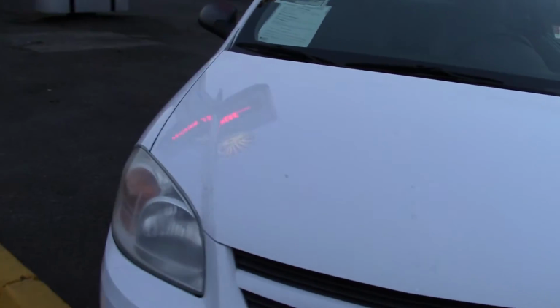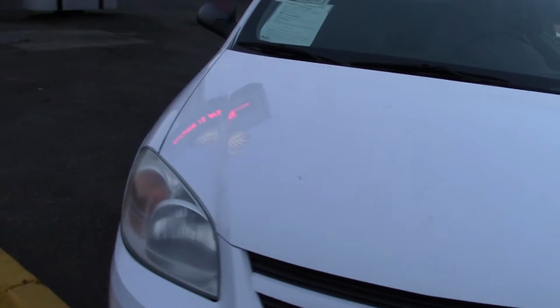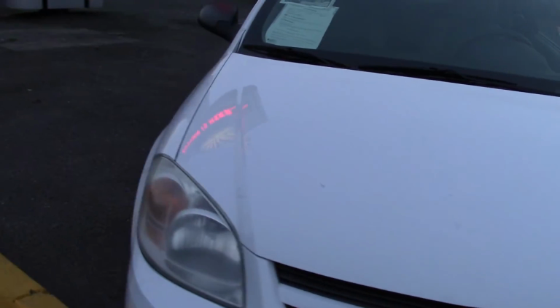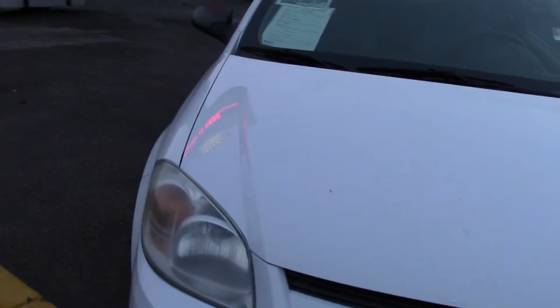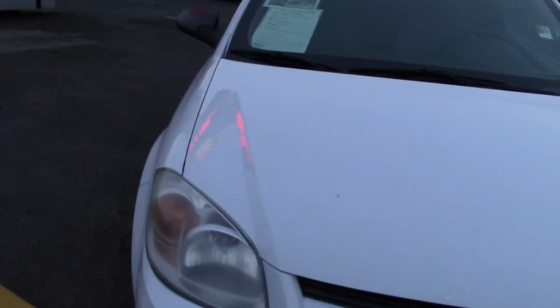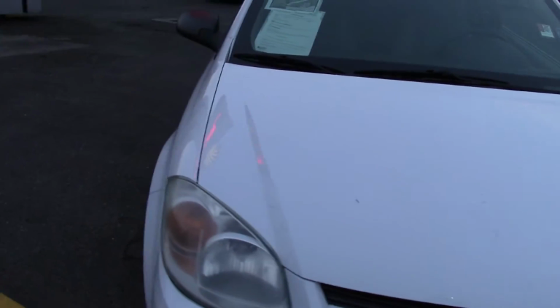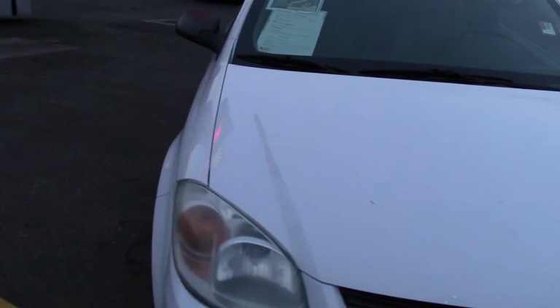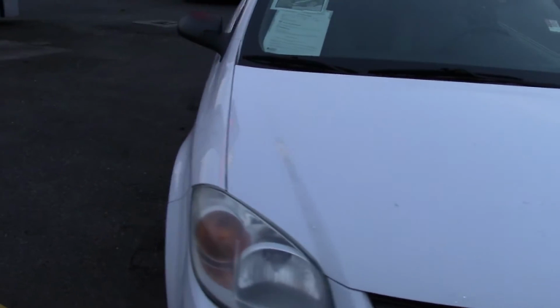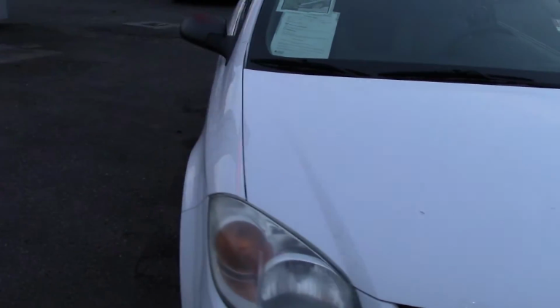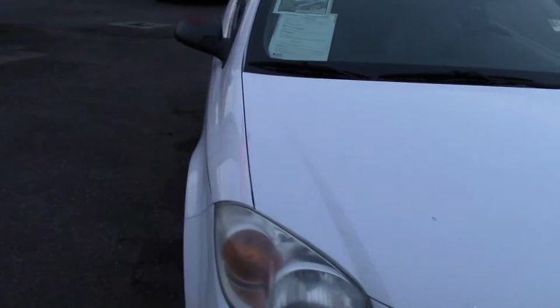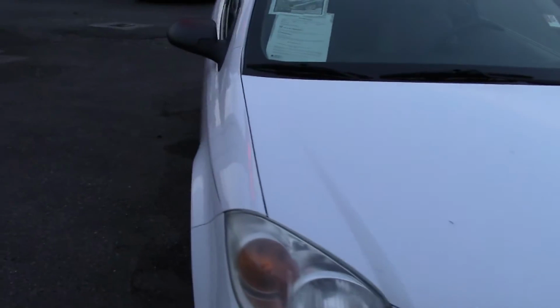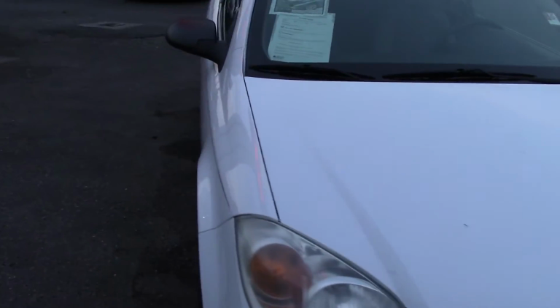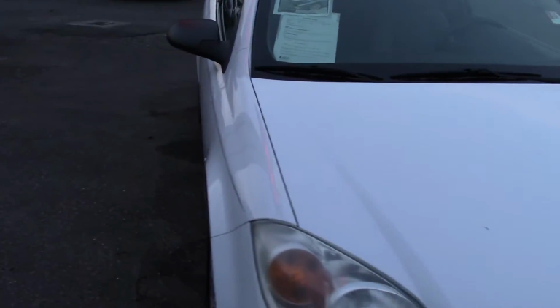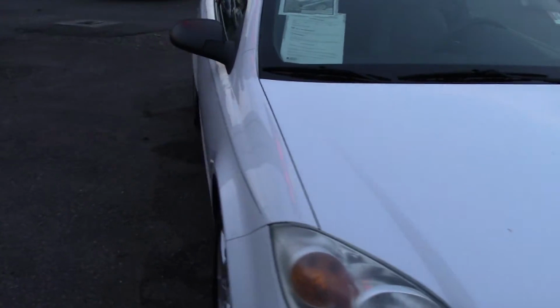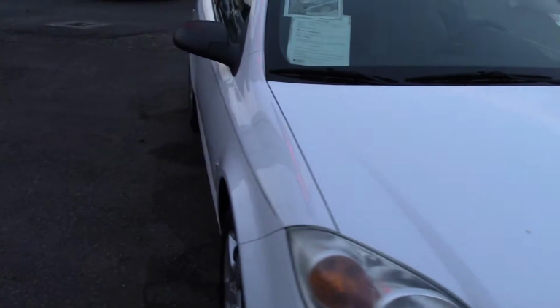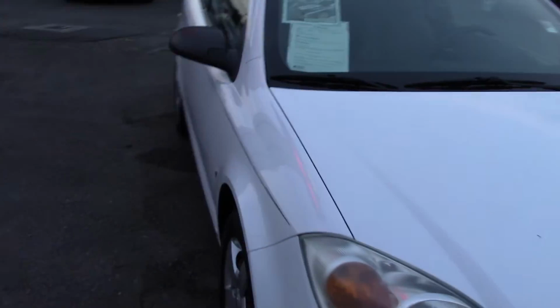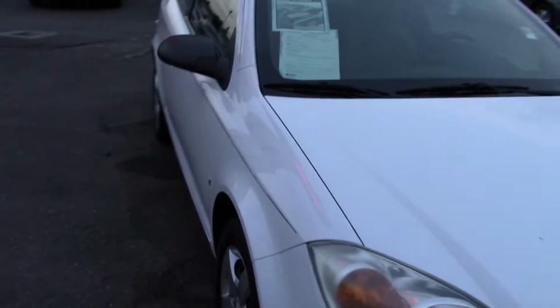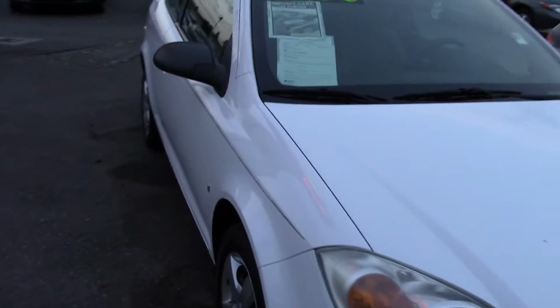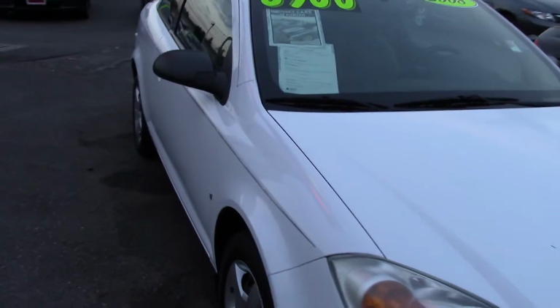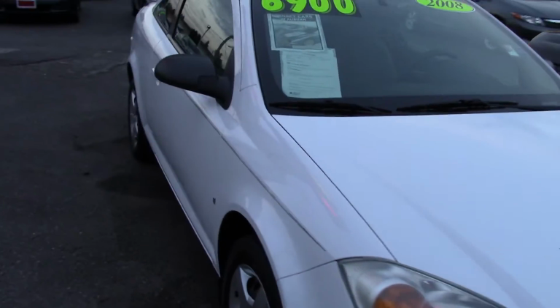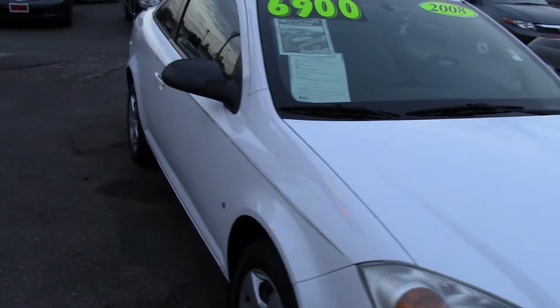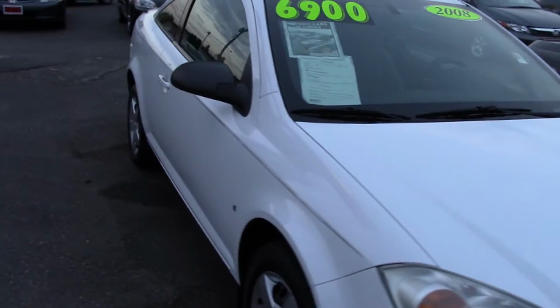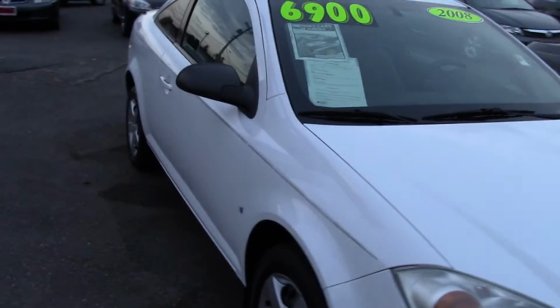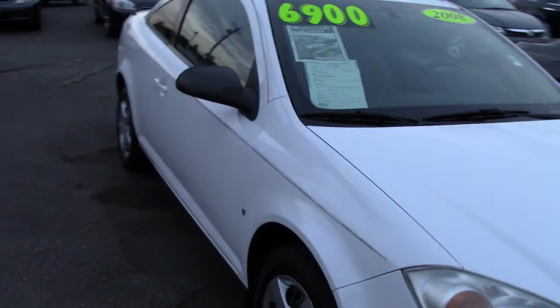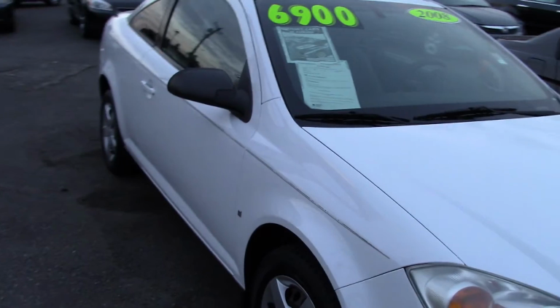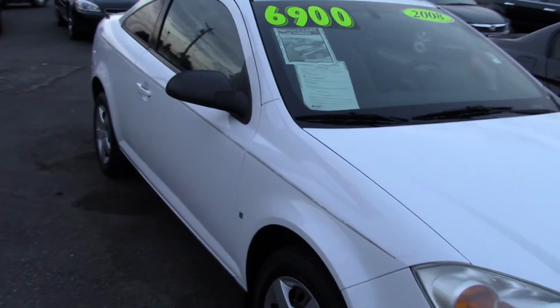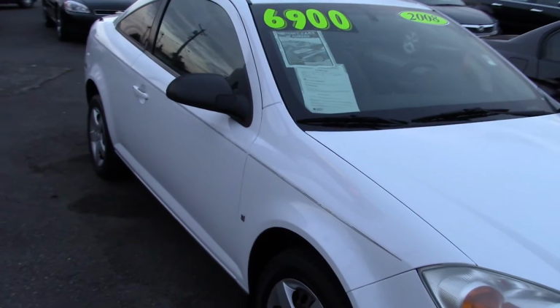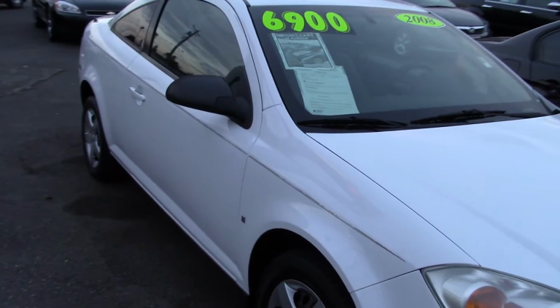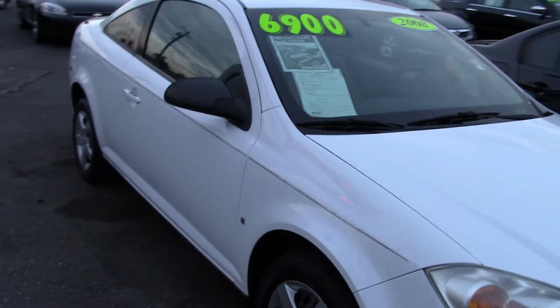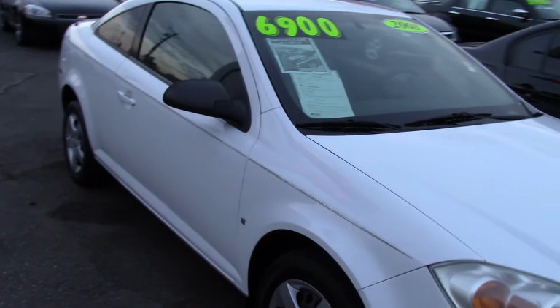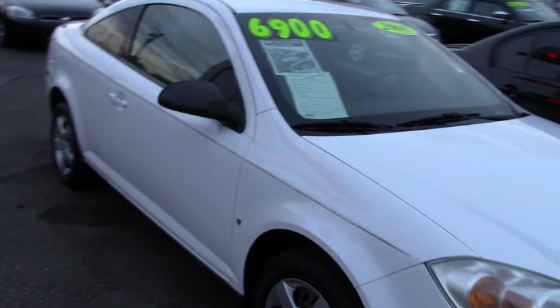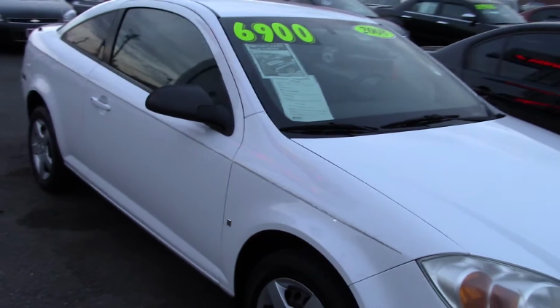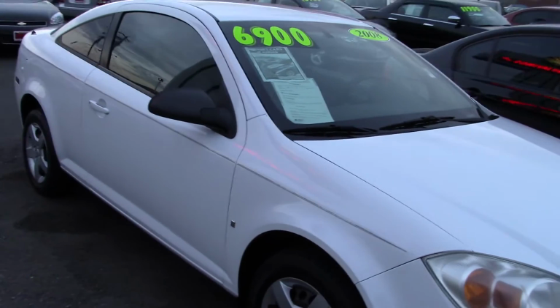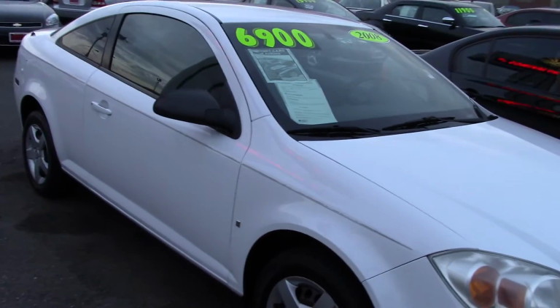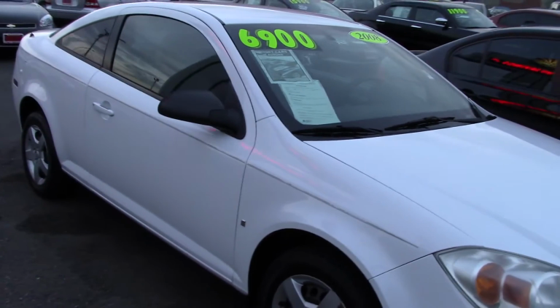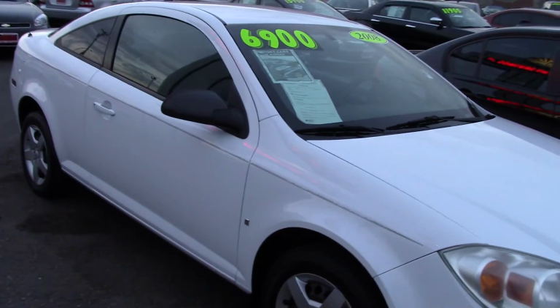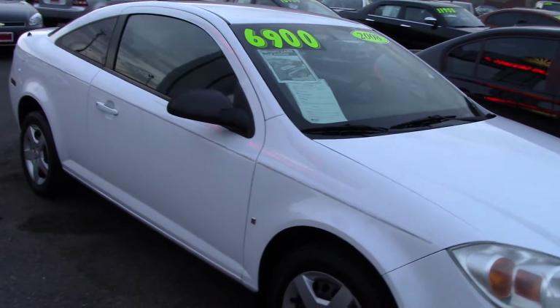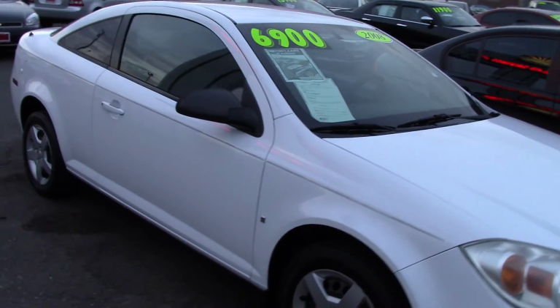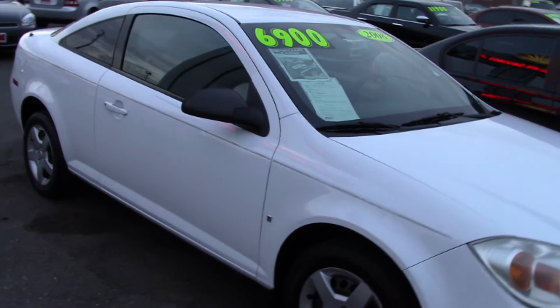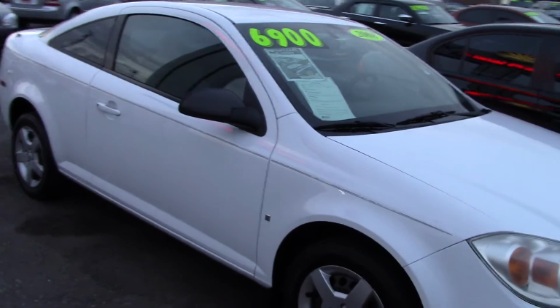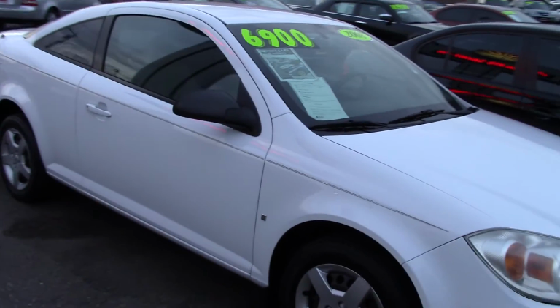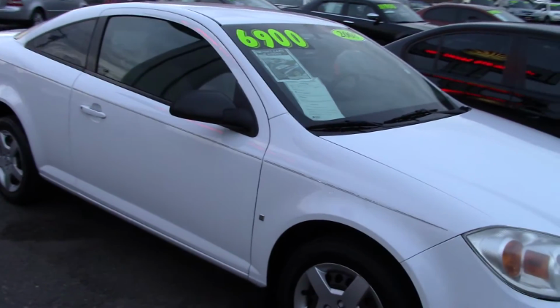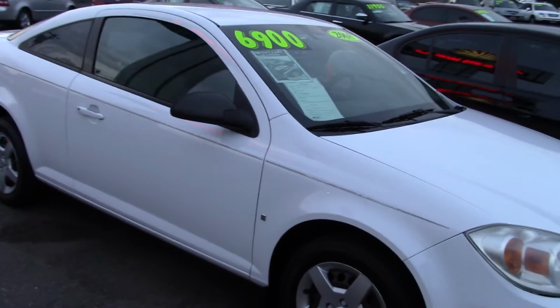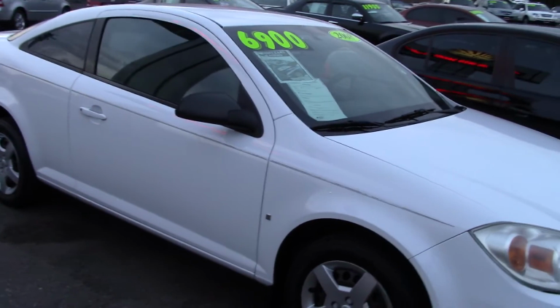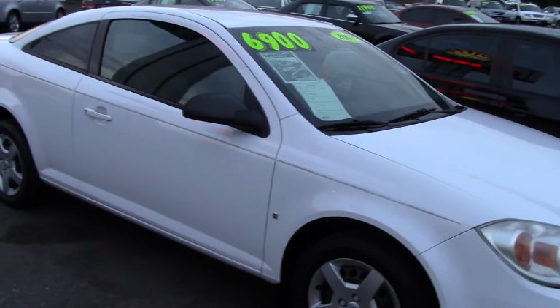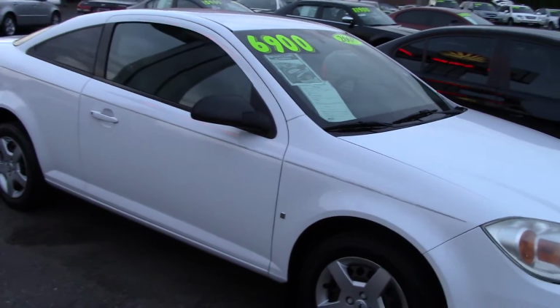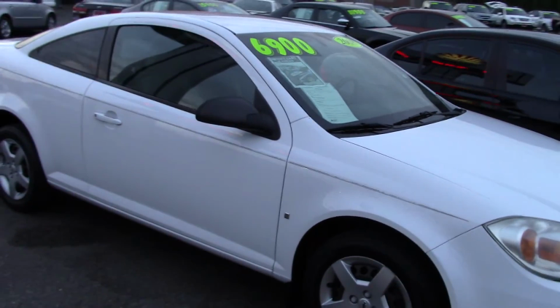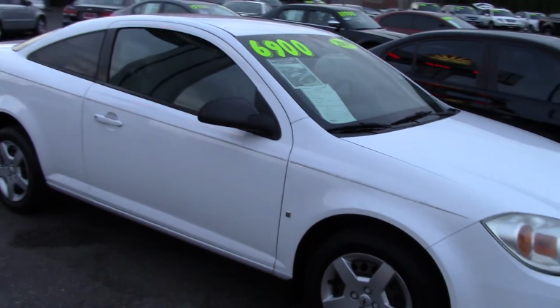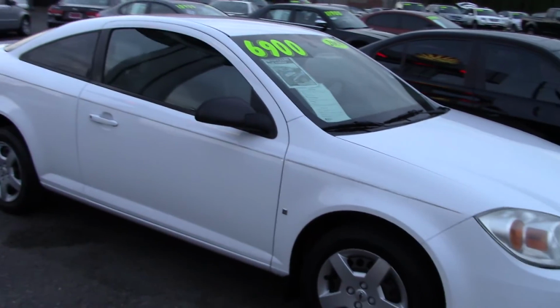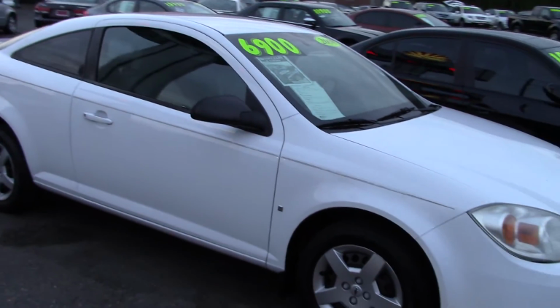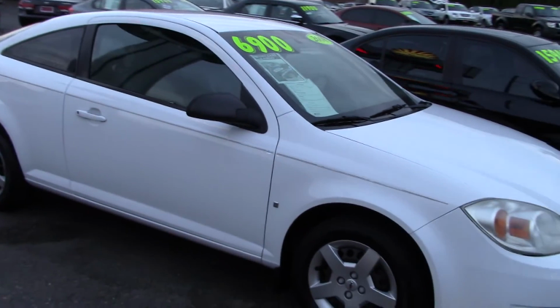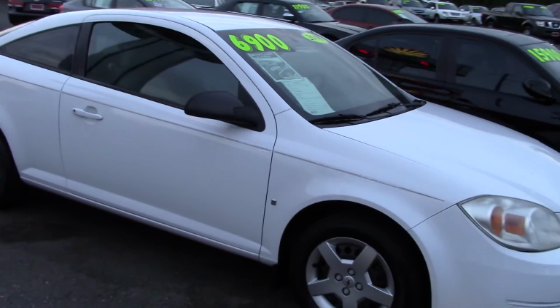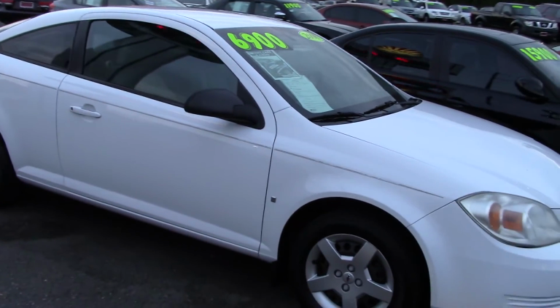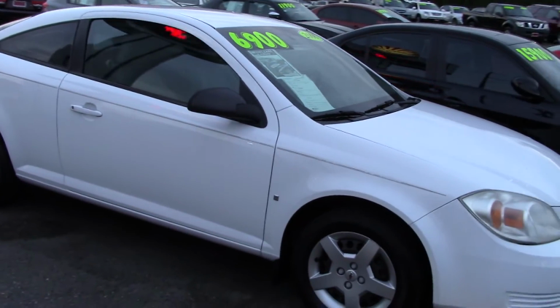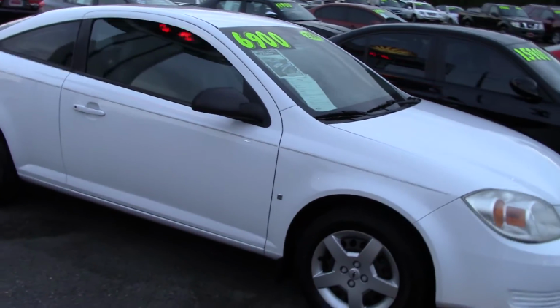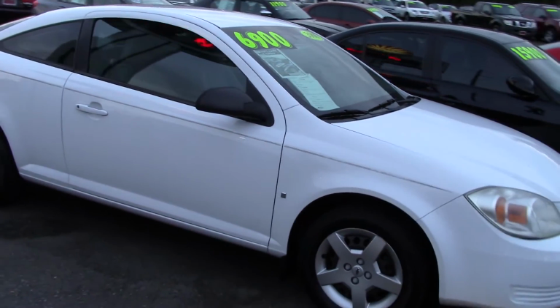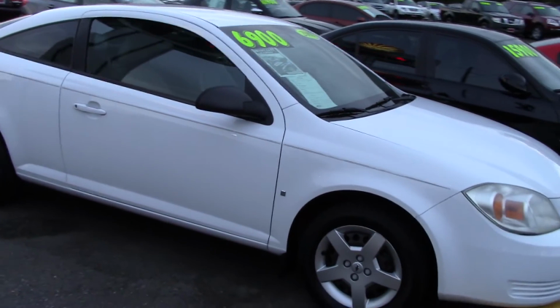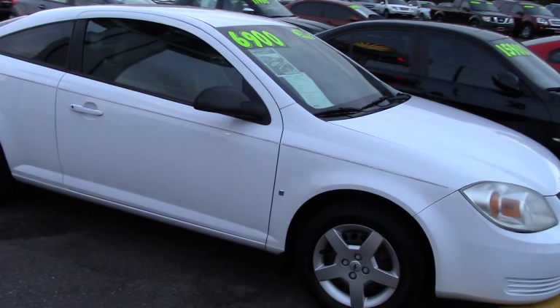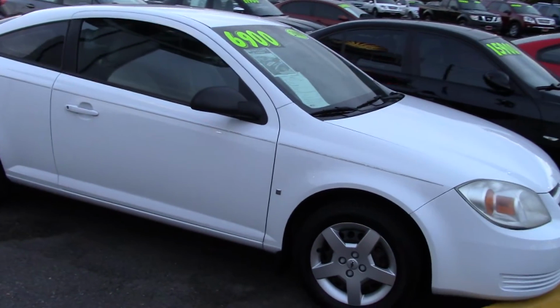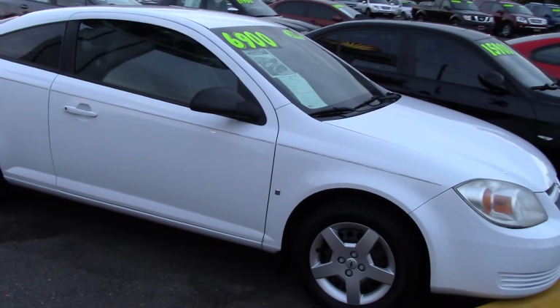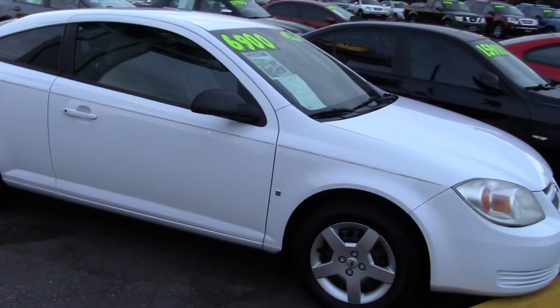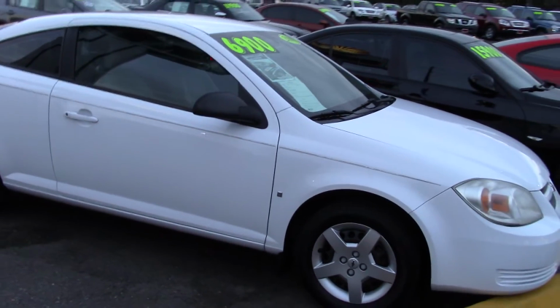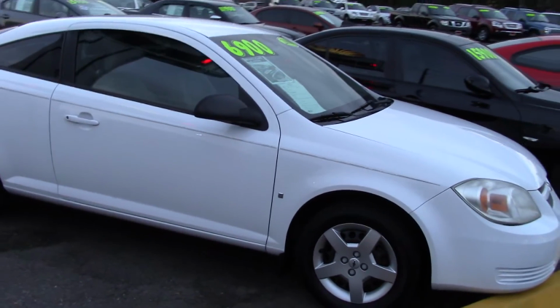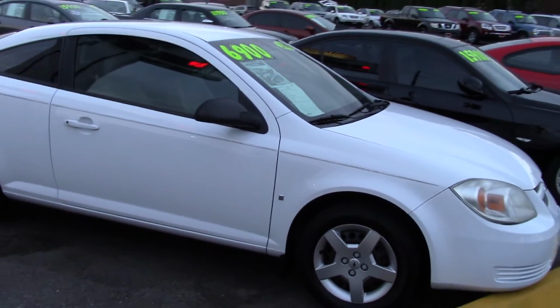Okay, listen to this: 30 plus miles per gallon on the highway, sporty and accident free.